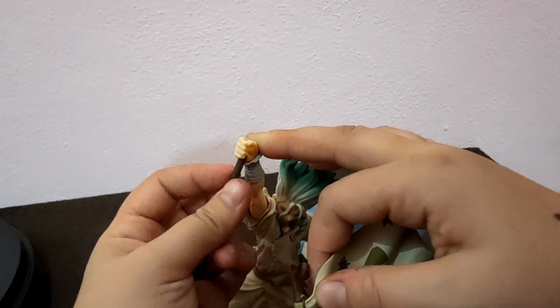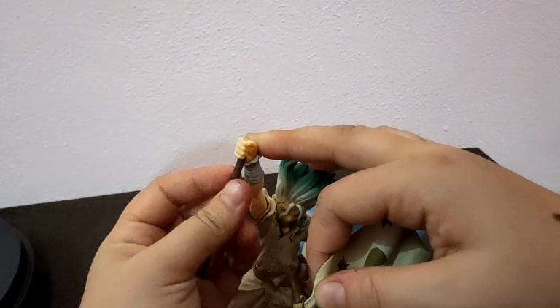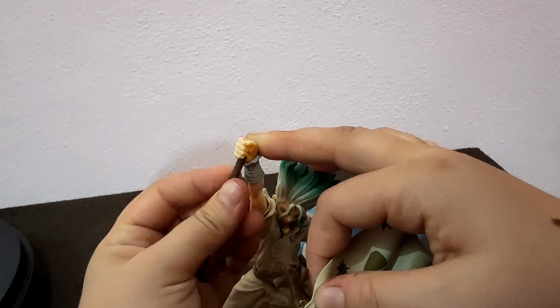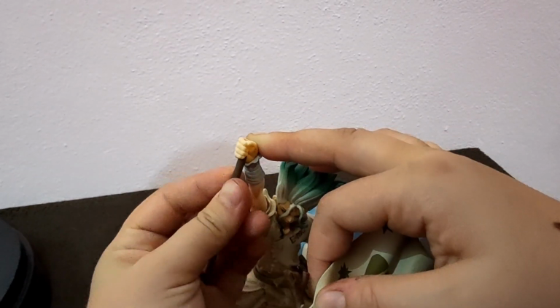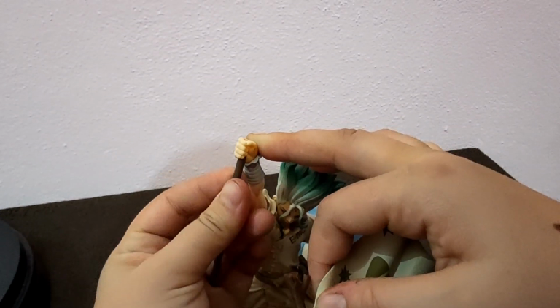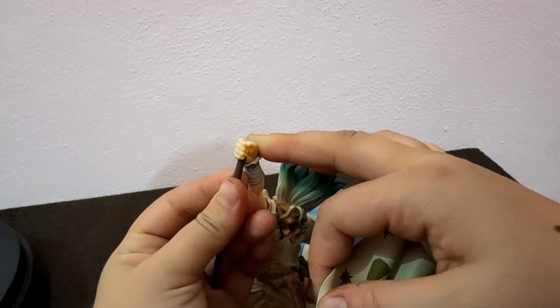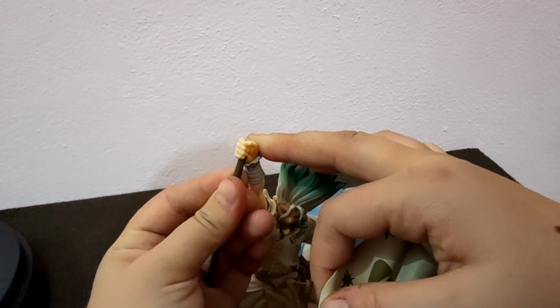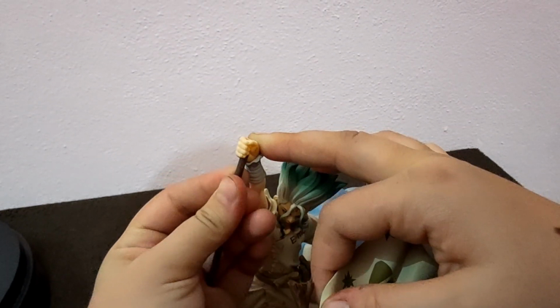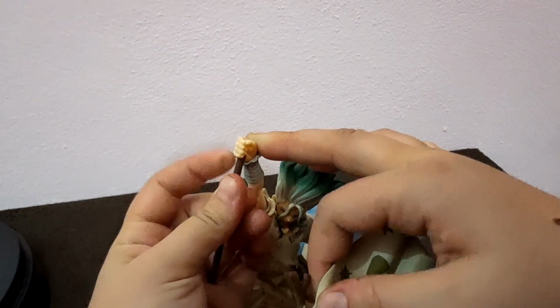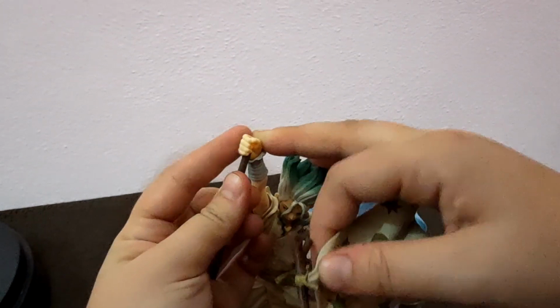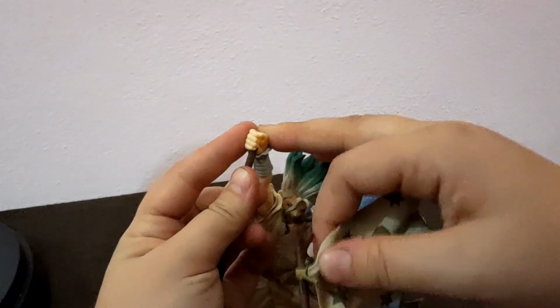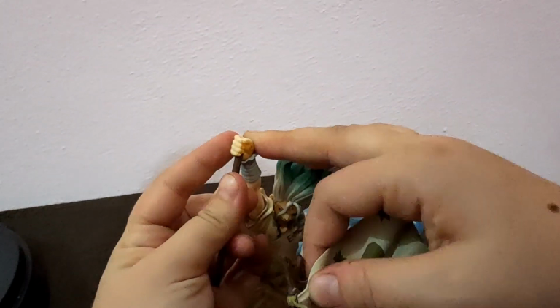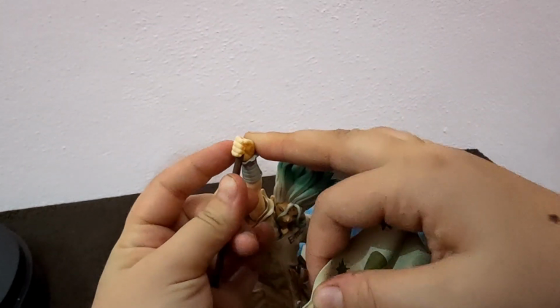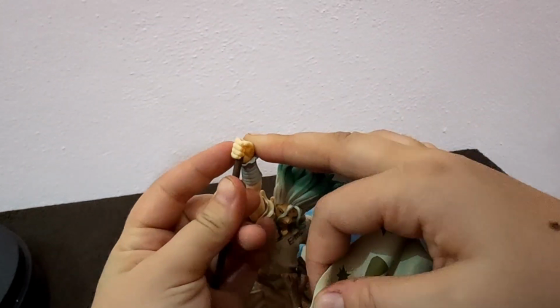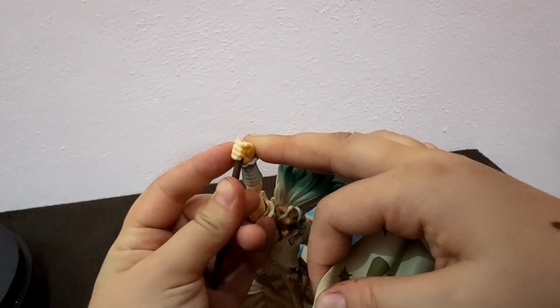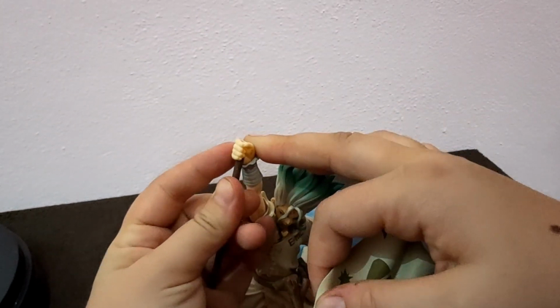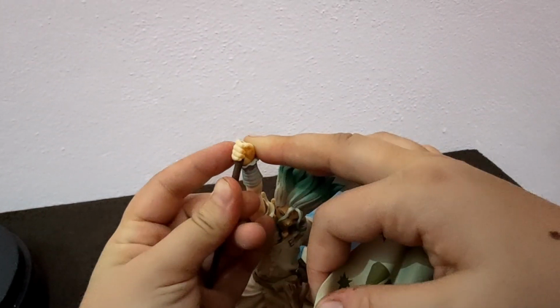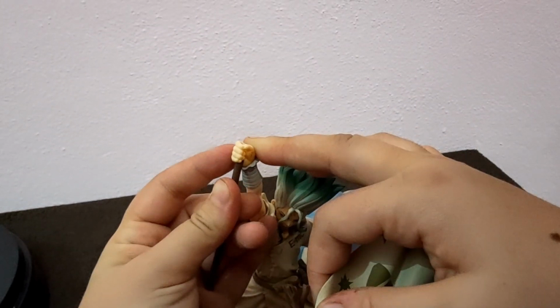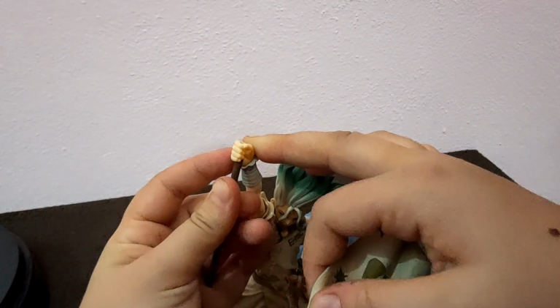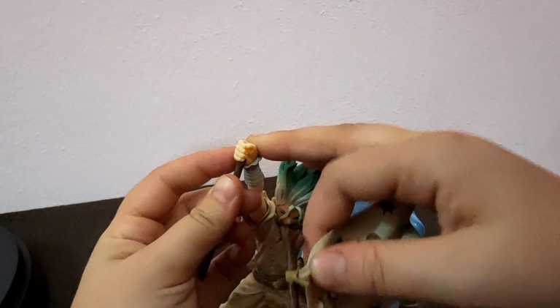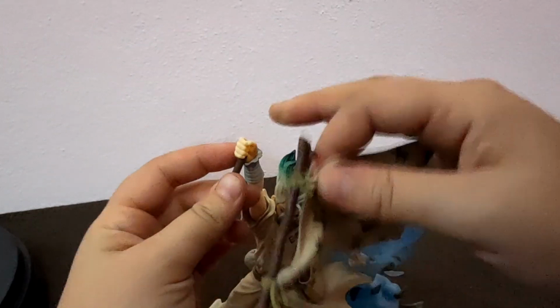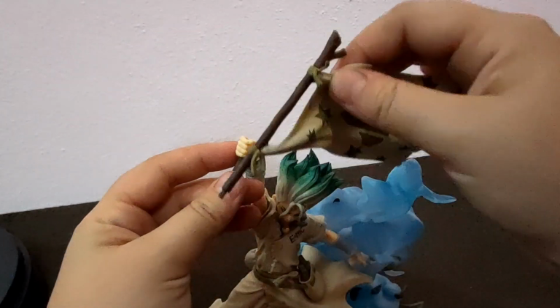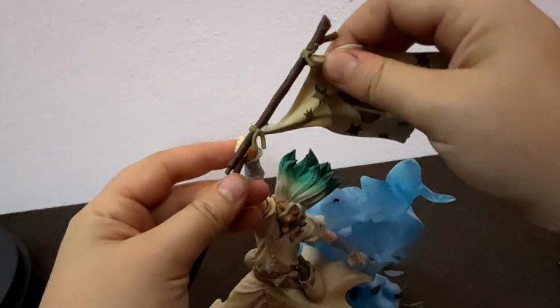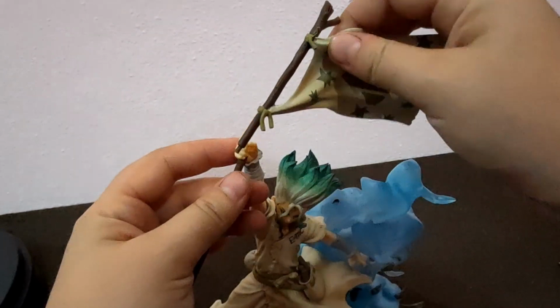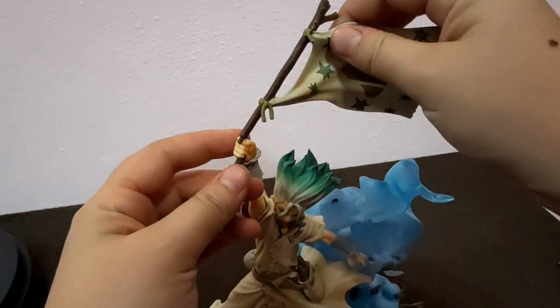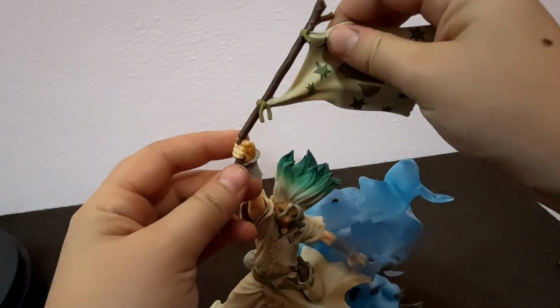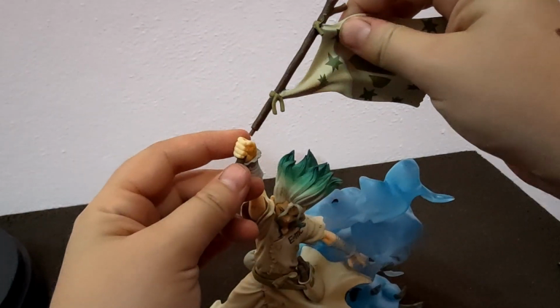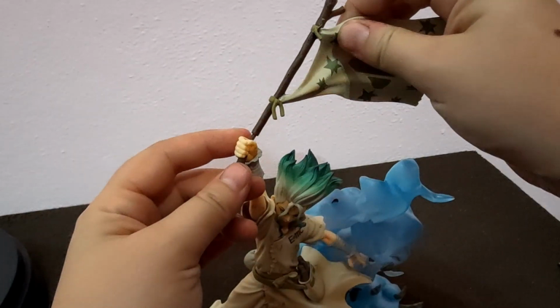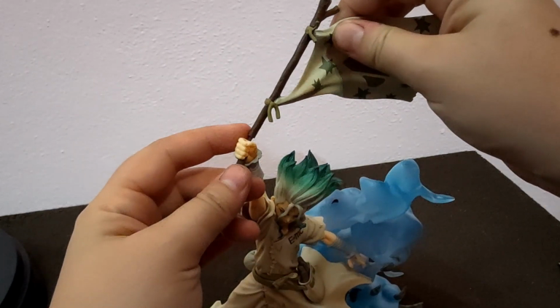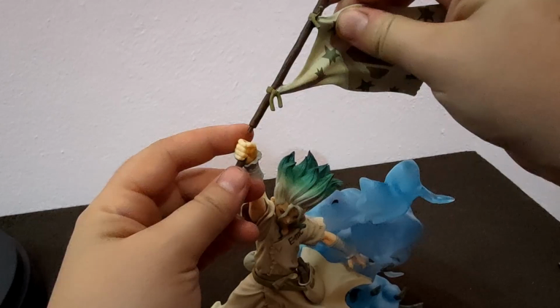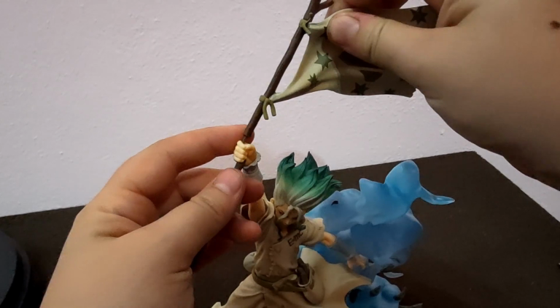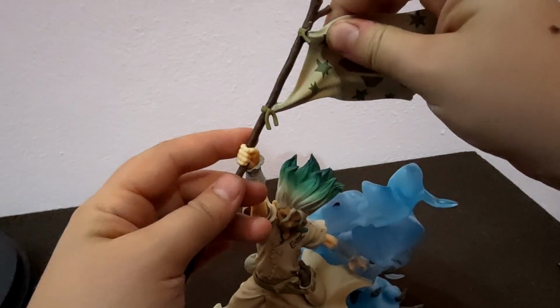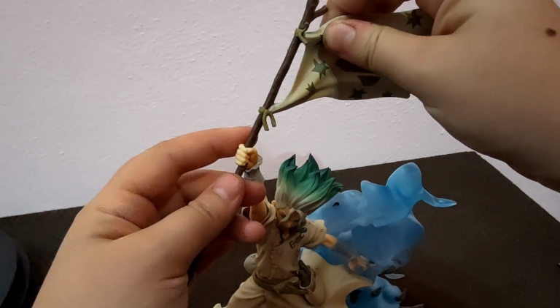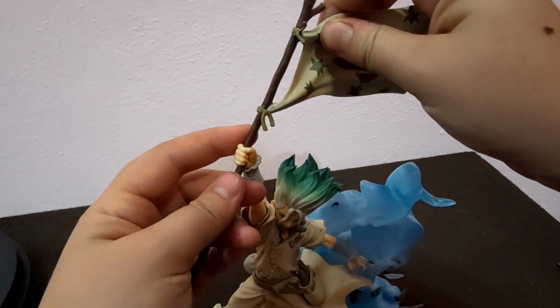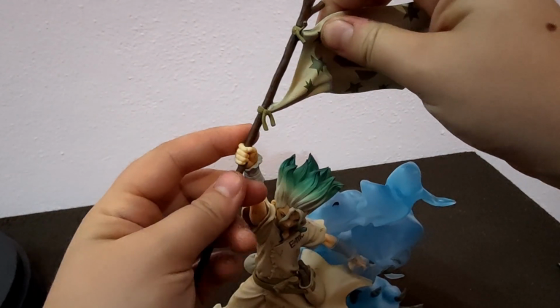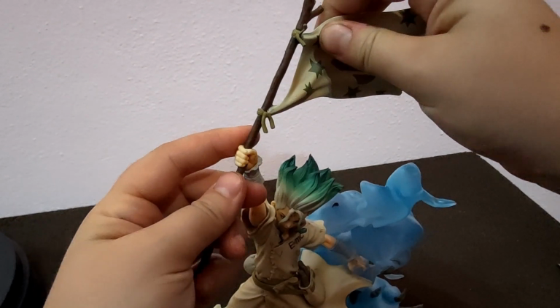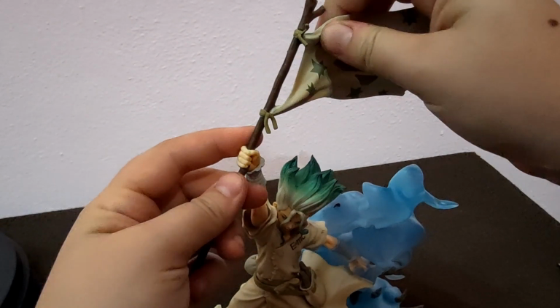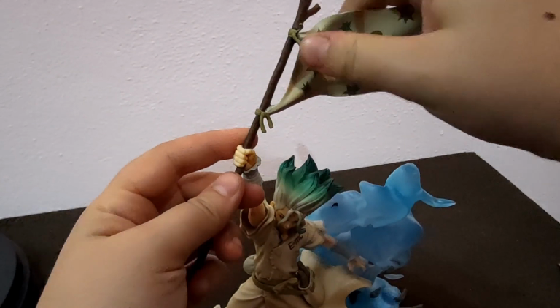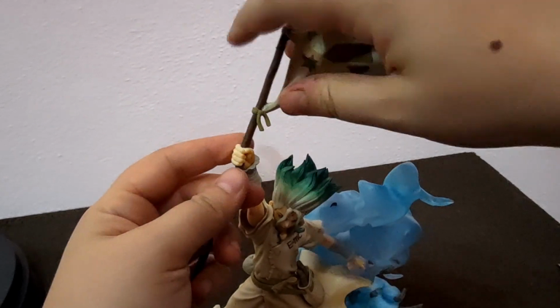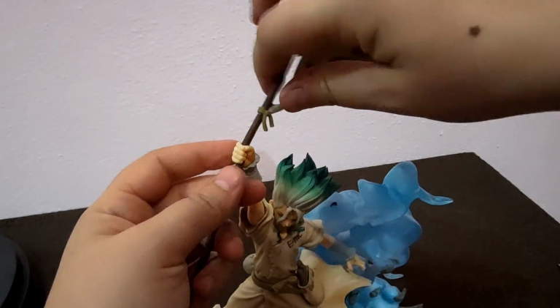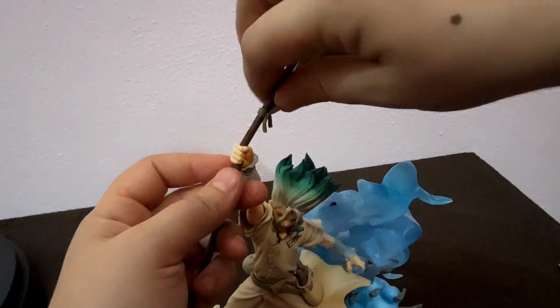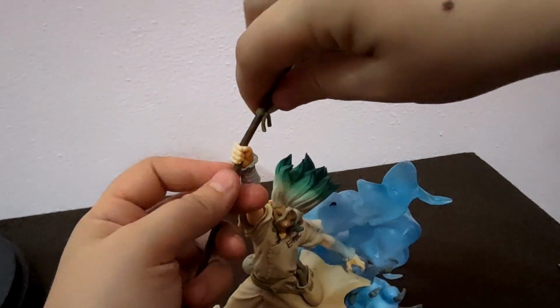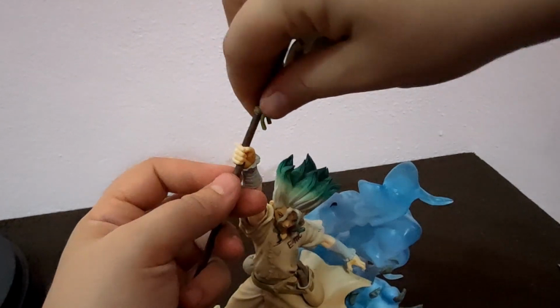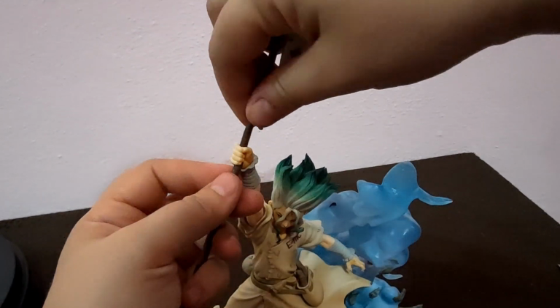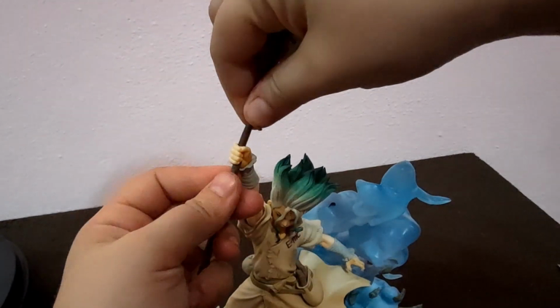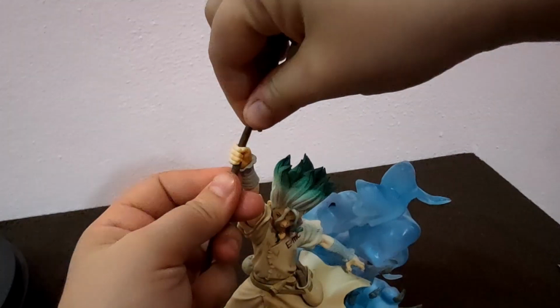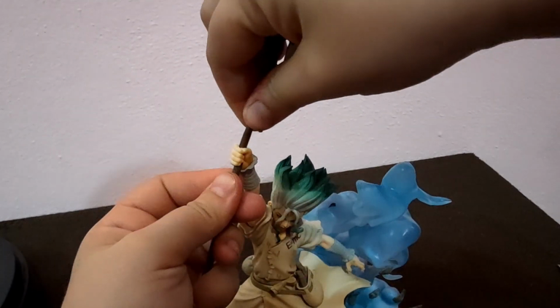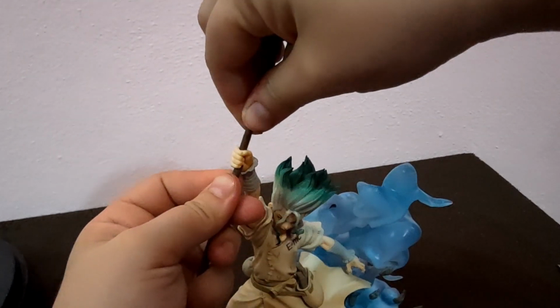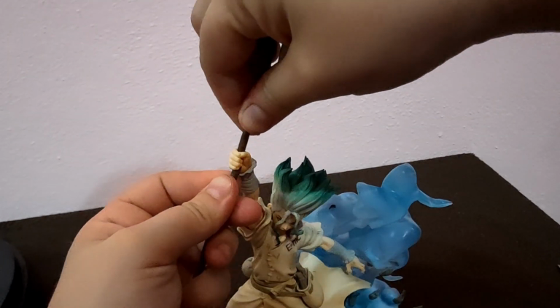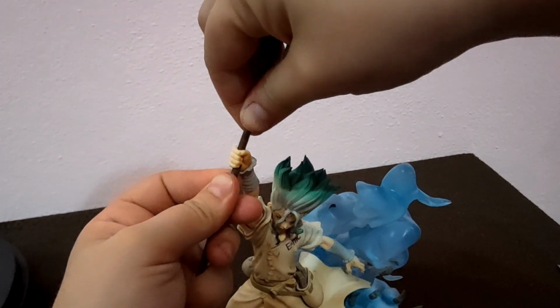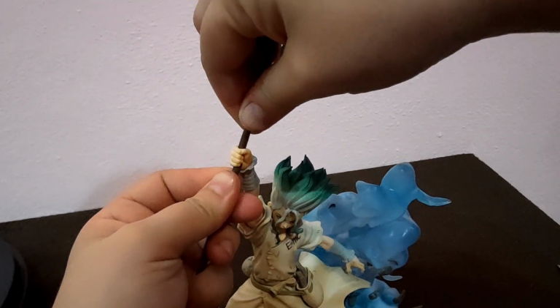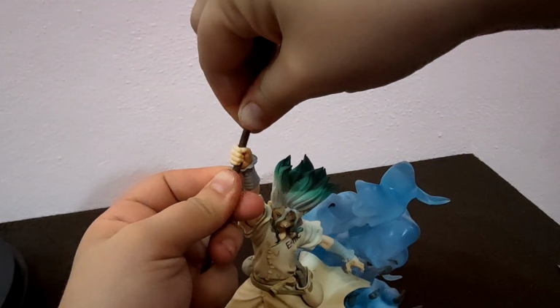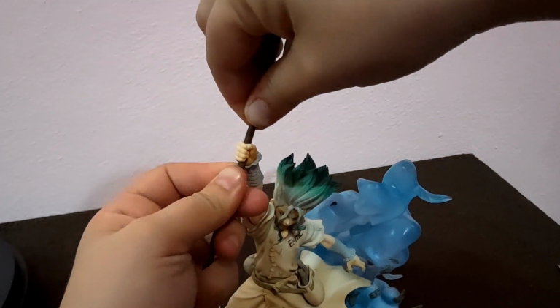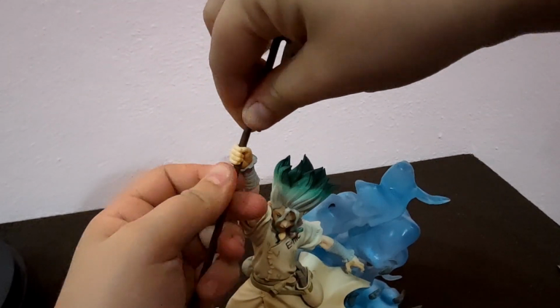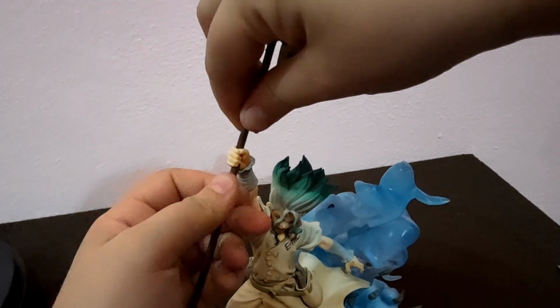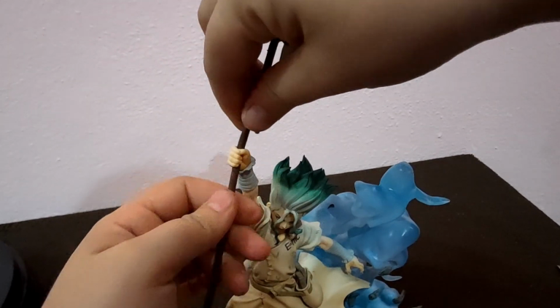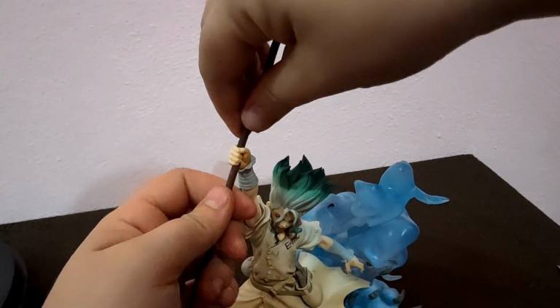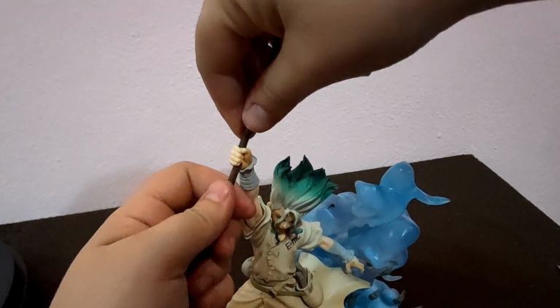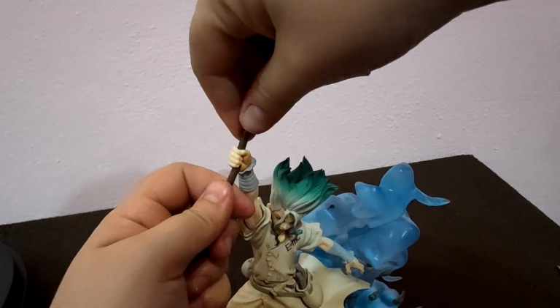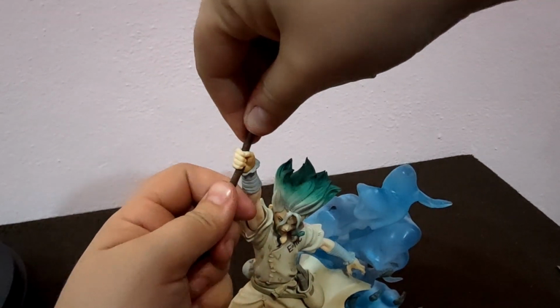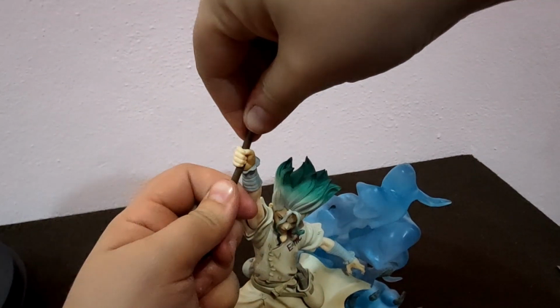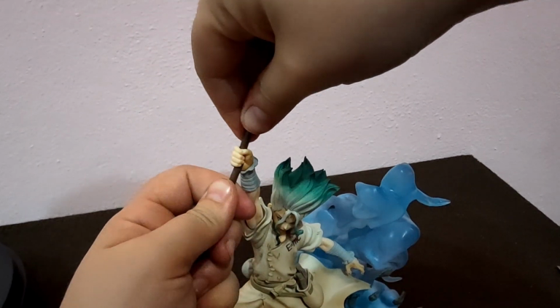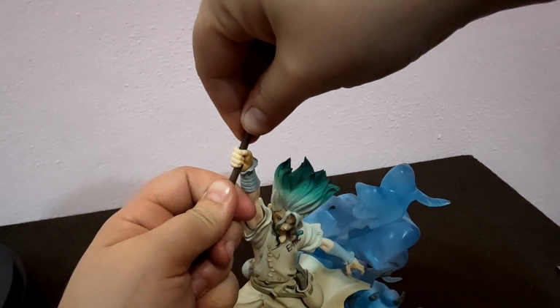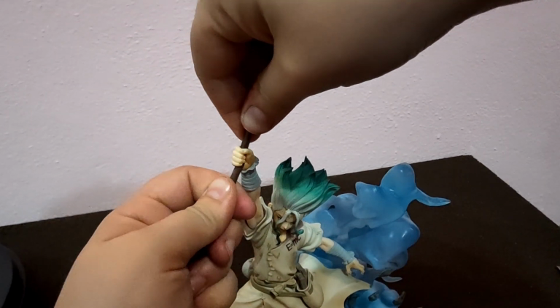Assembling the flag, you need to stick the lower part on his hand and then connect the flag. I was having a little hard time doing this — the hand was really tight.